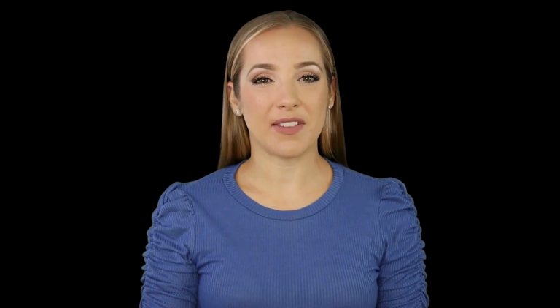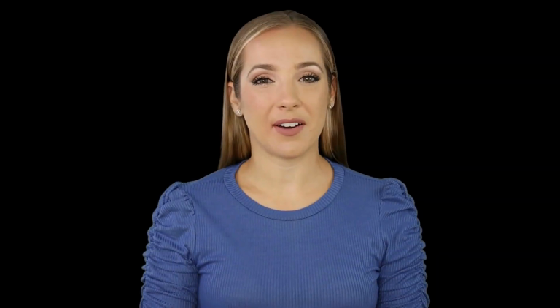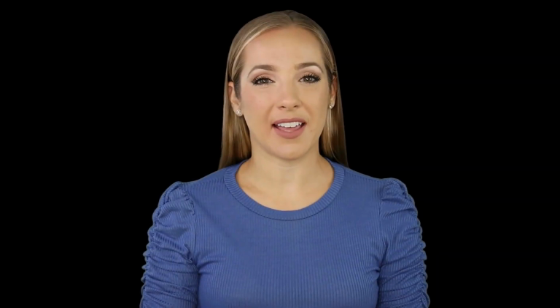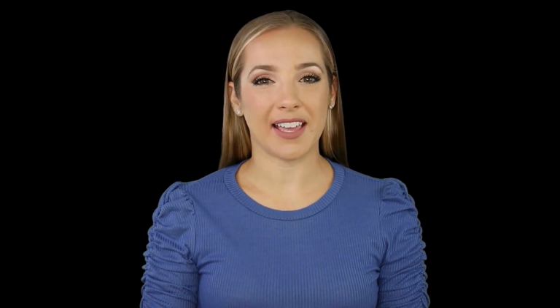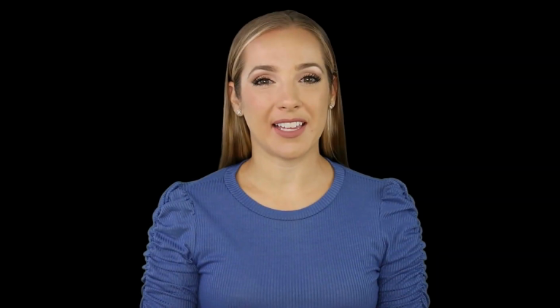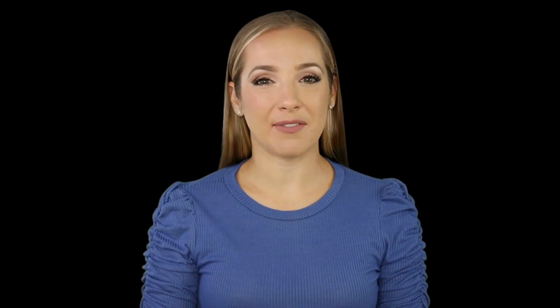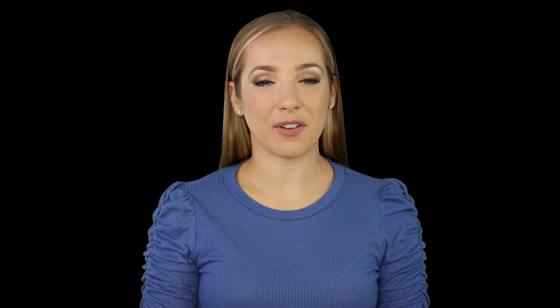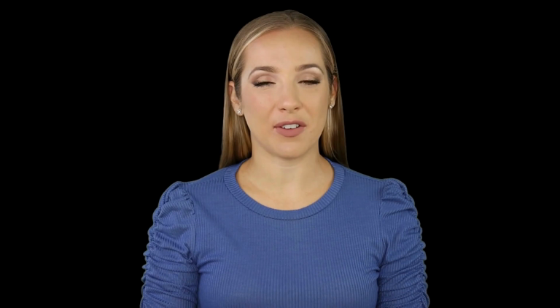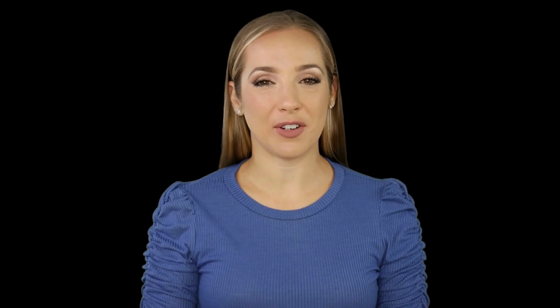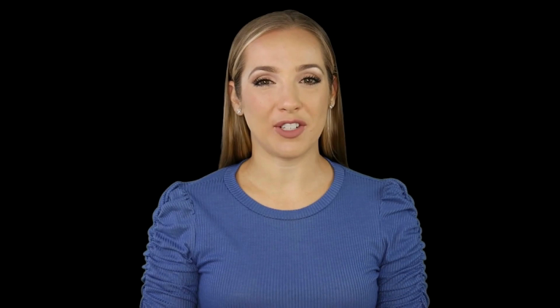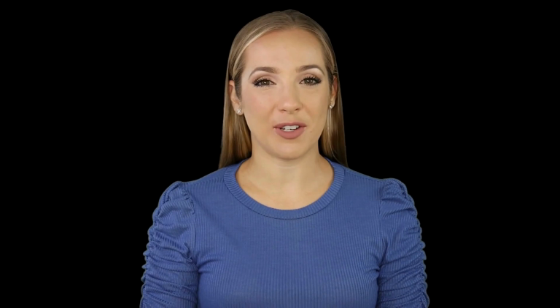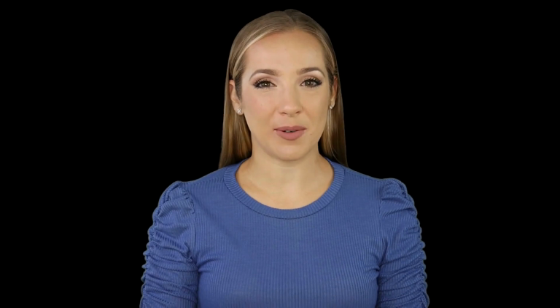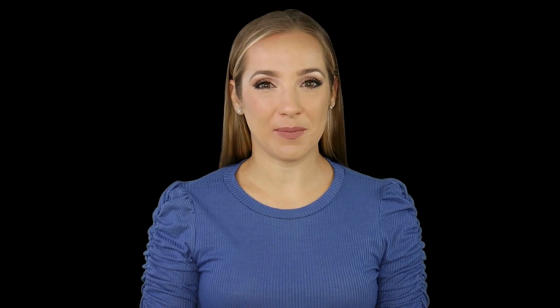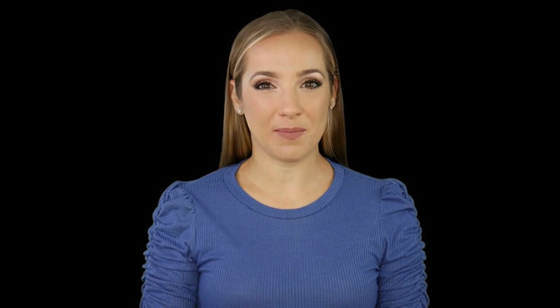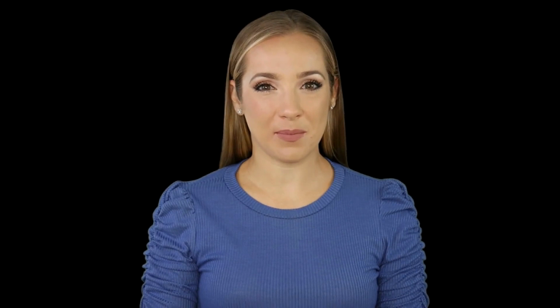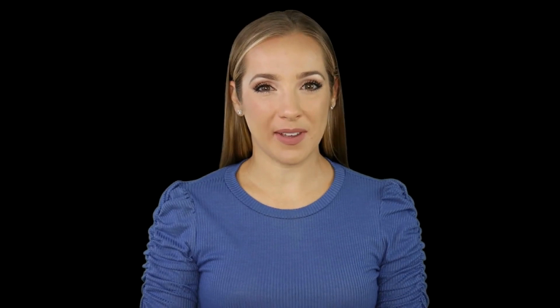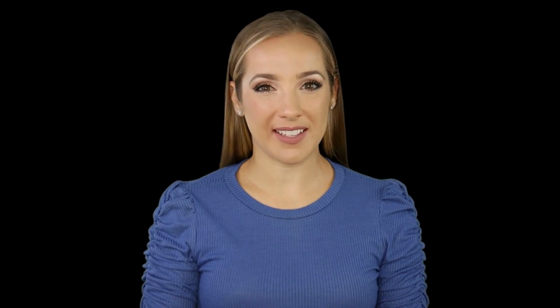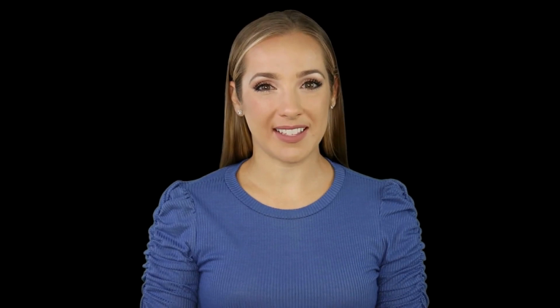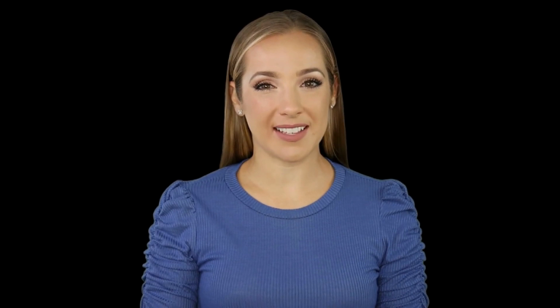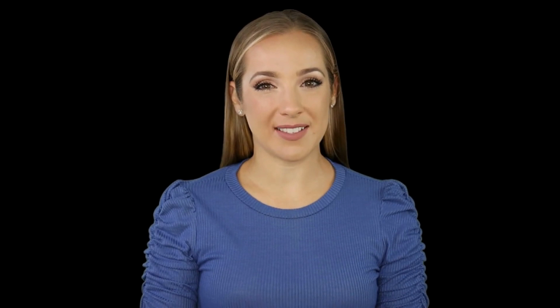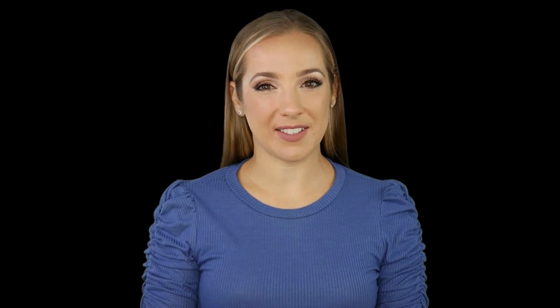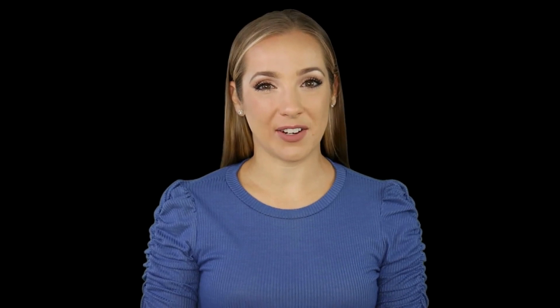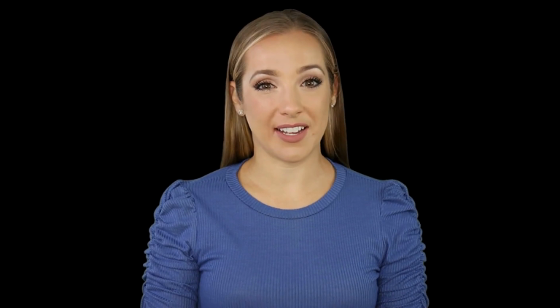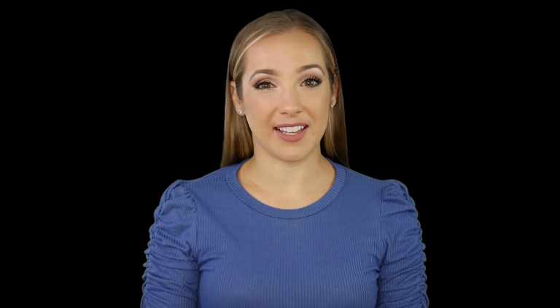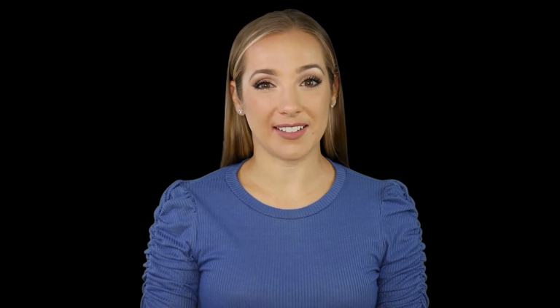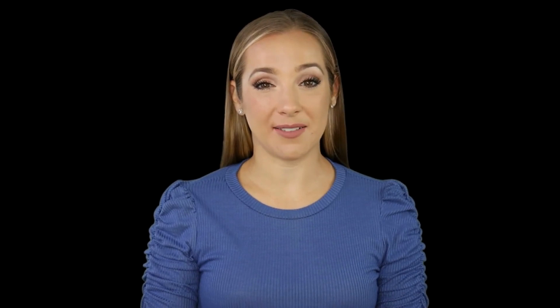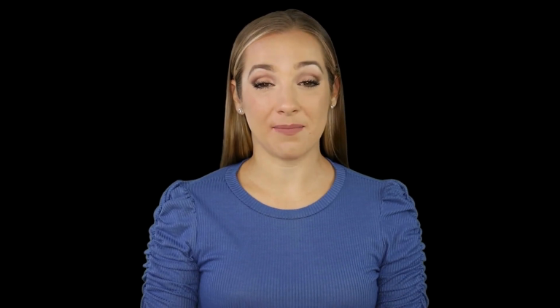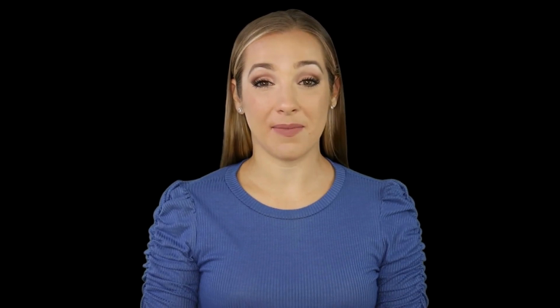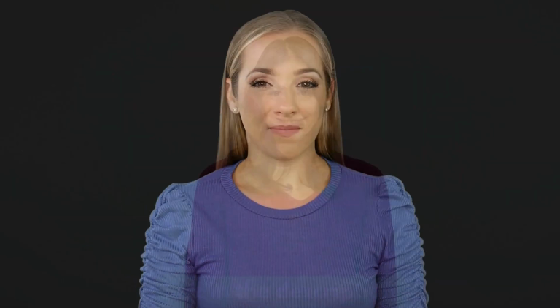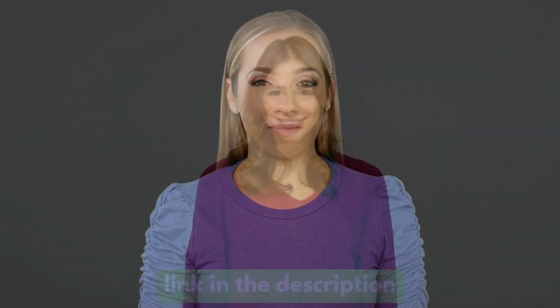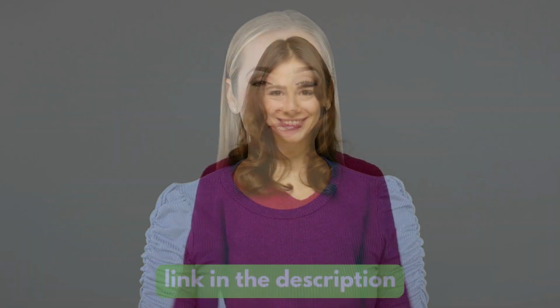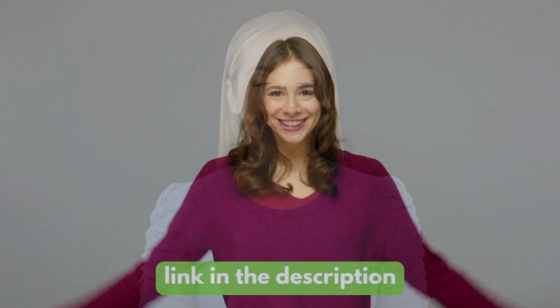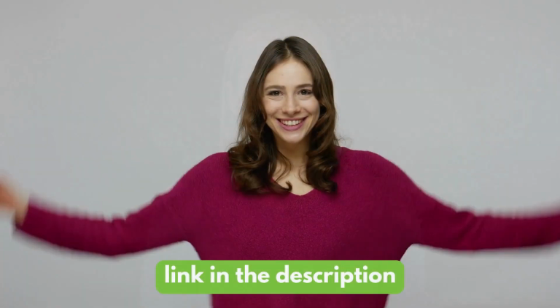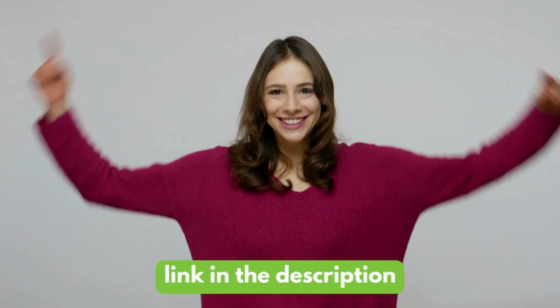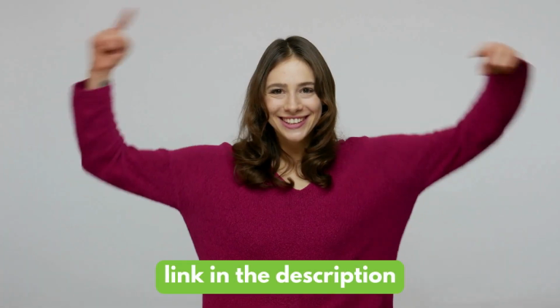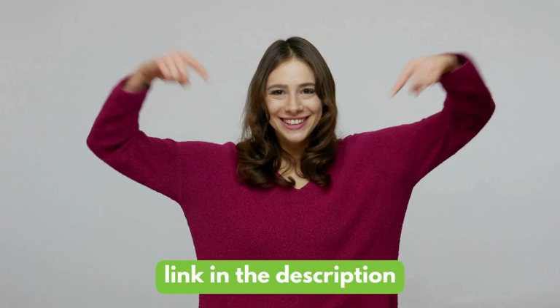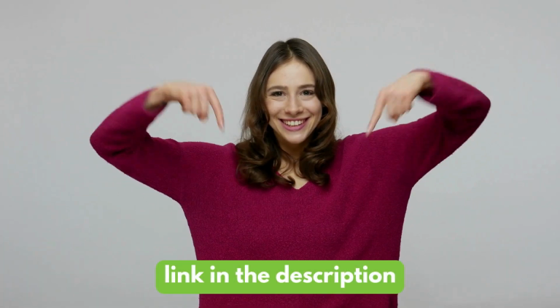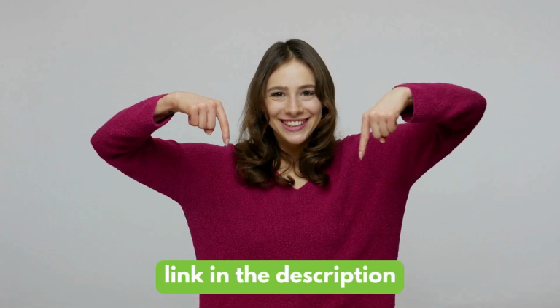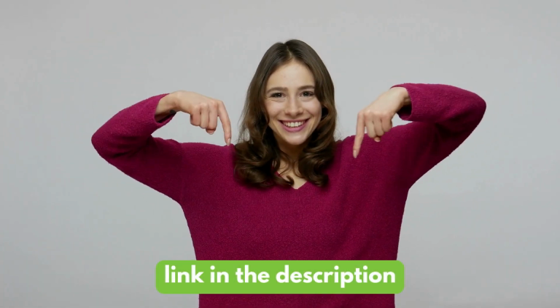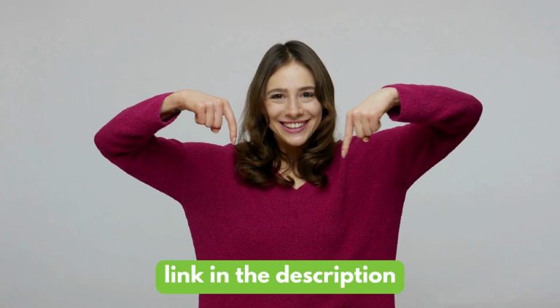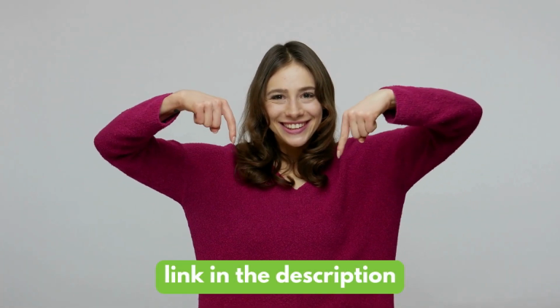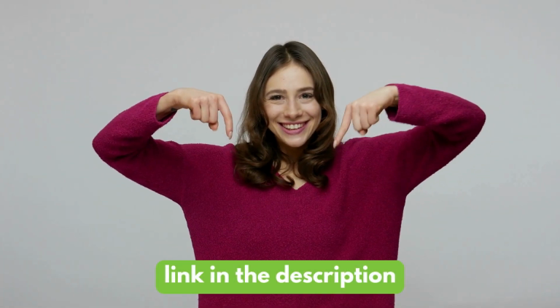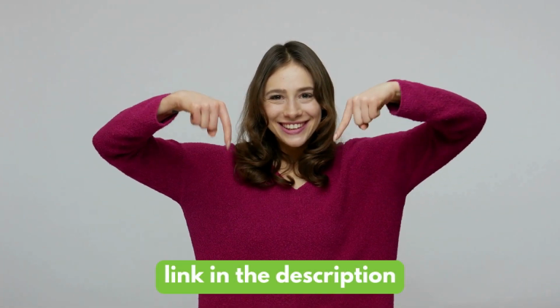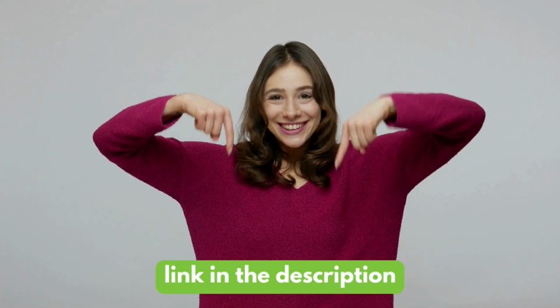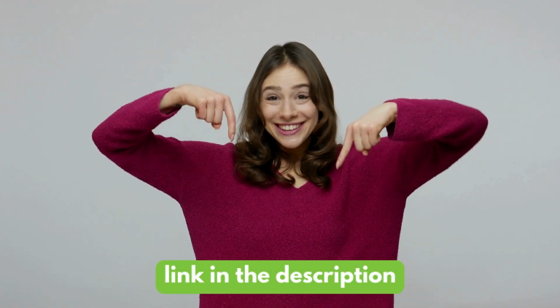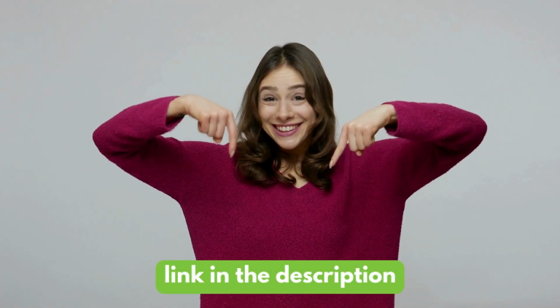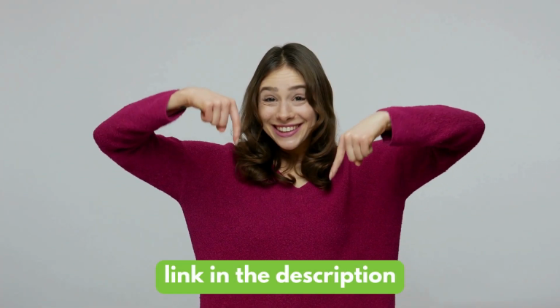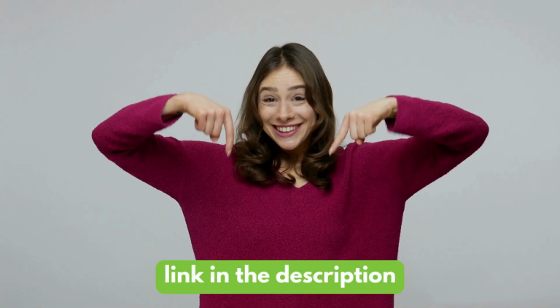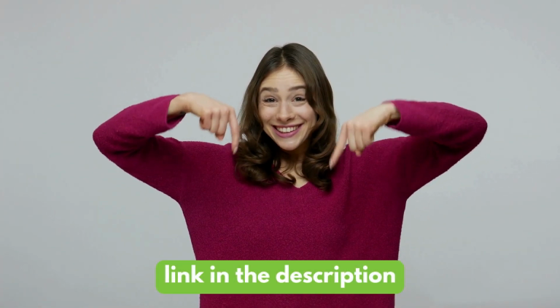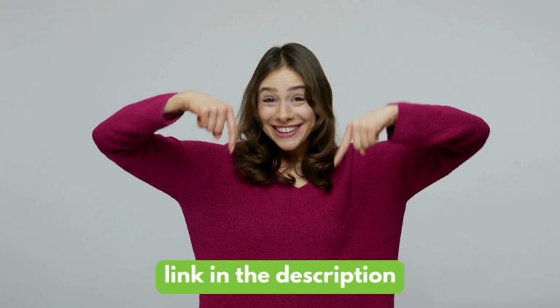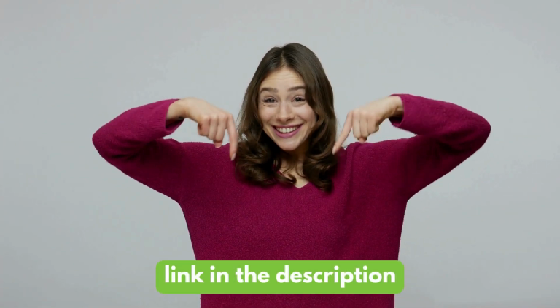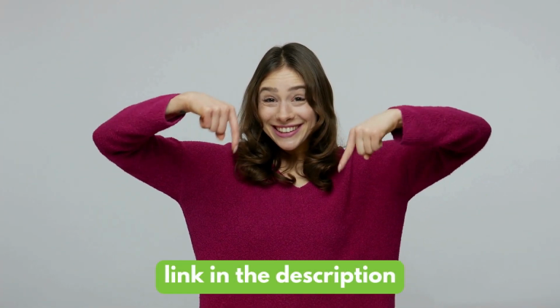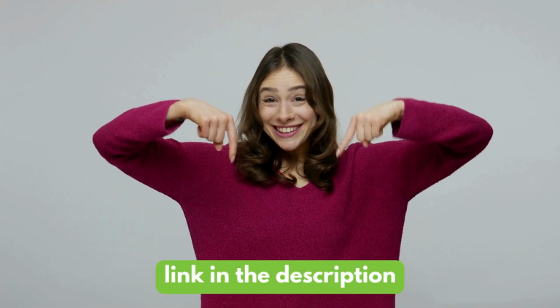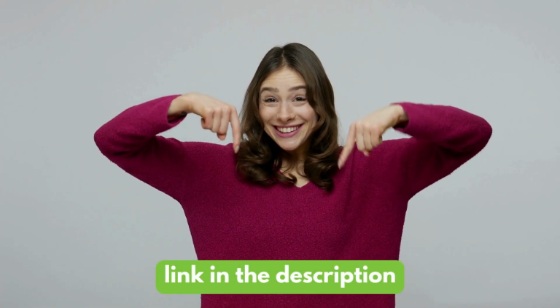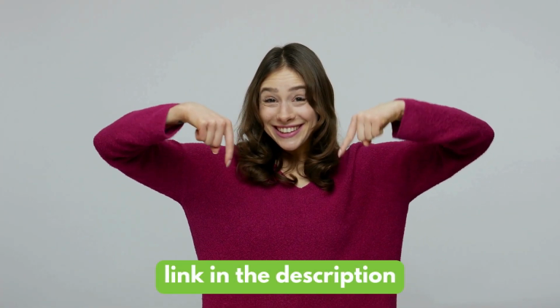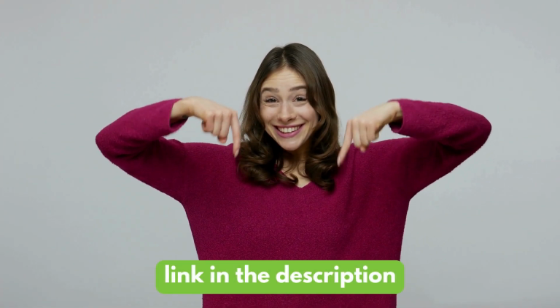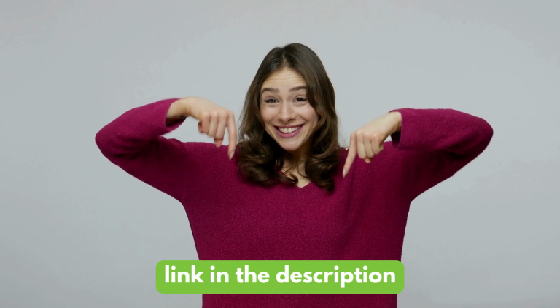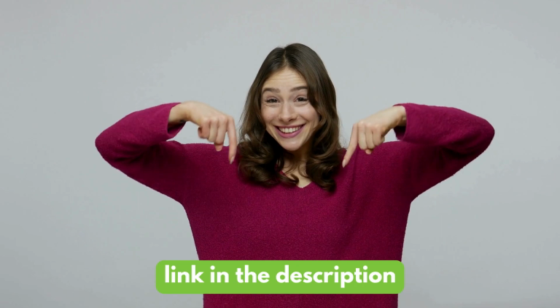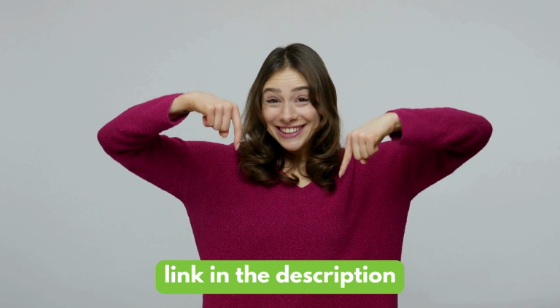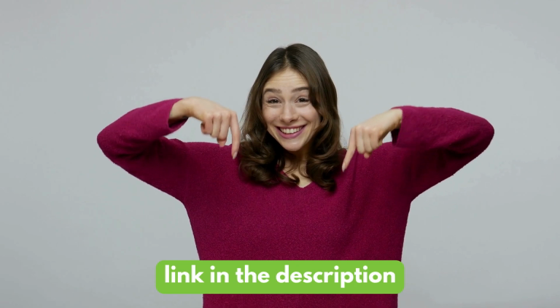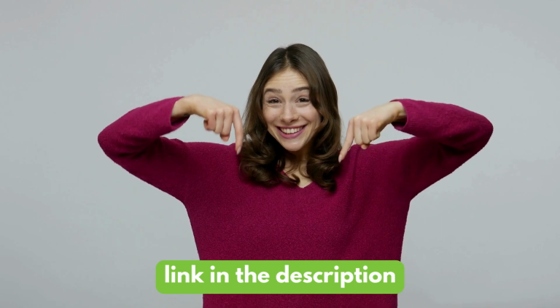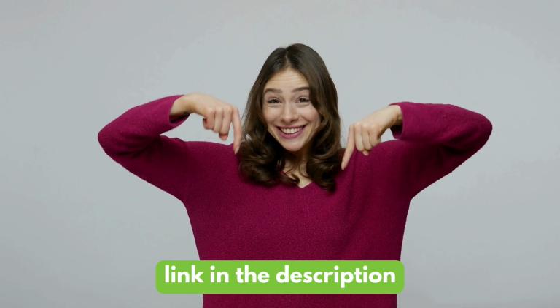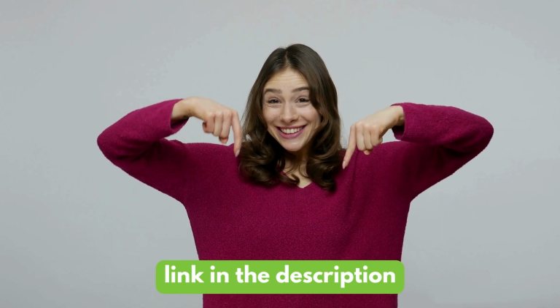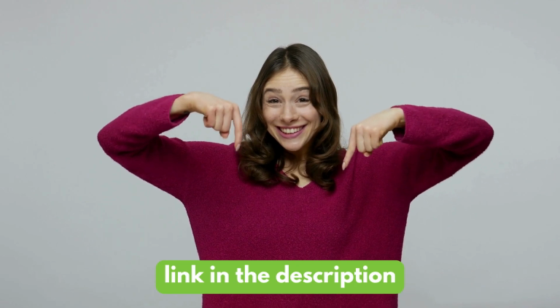Without any further ado, let's get started. As always, you'll find links to exclusive discounts in the description below.